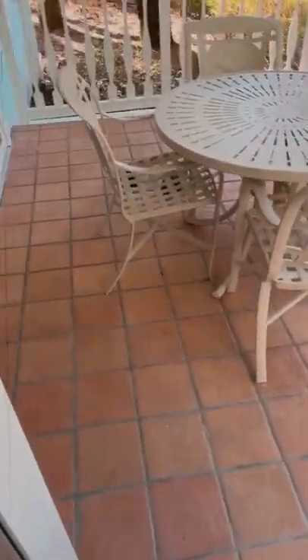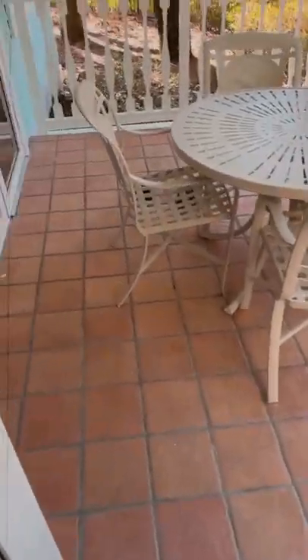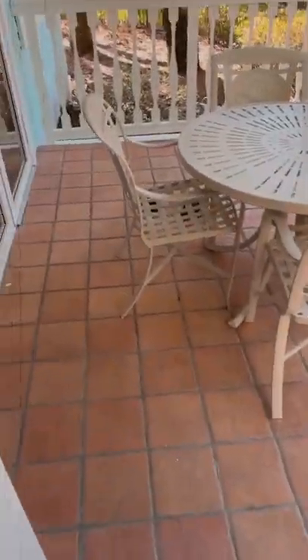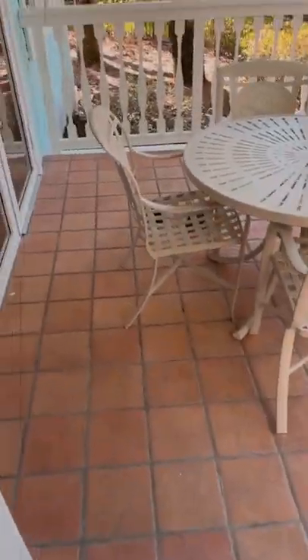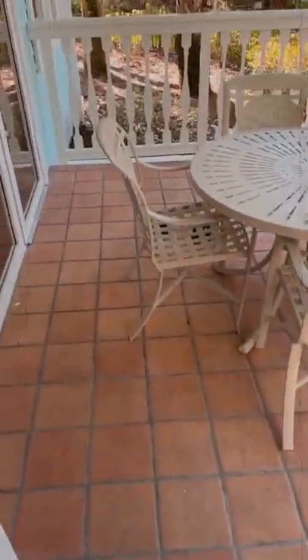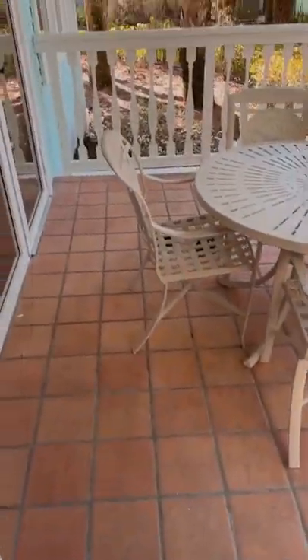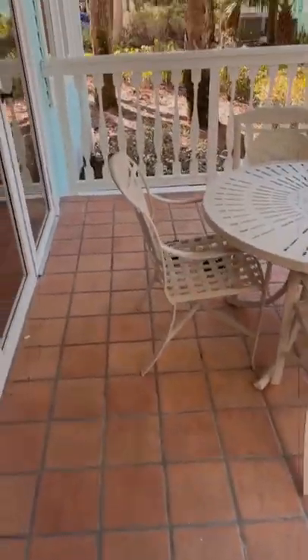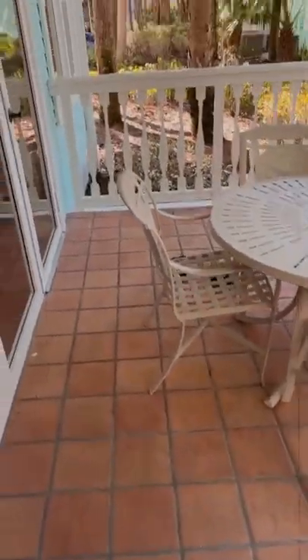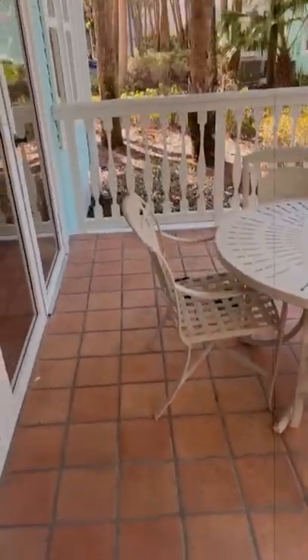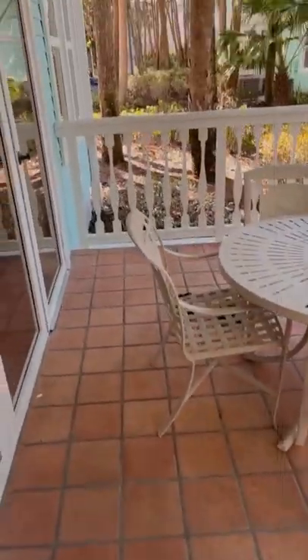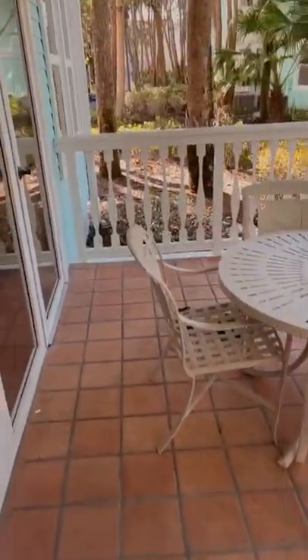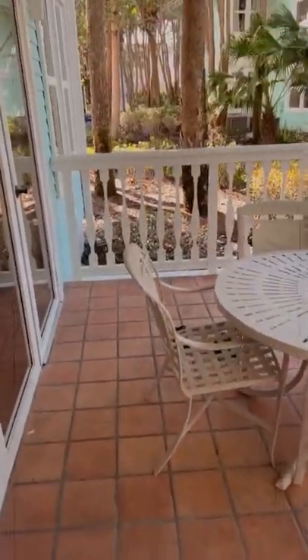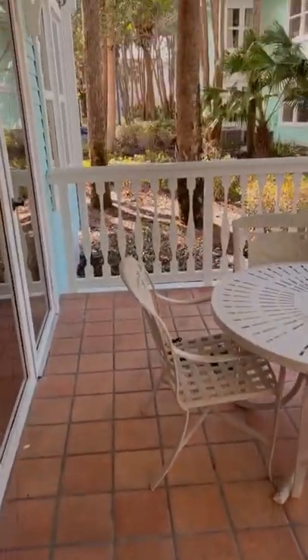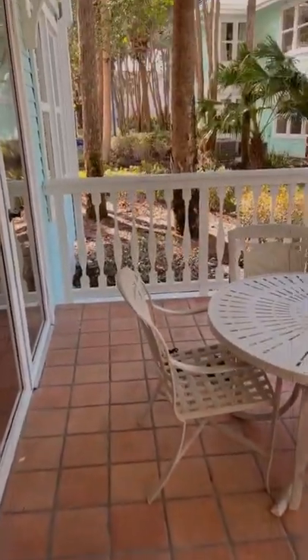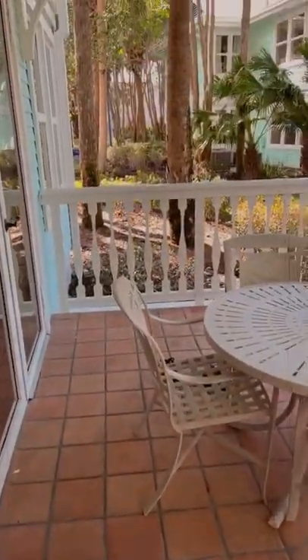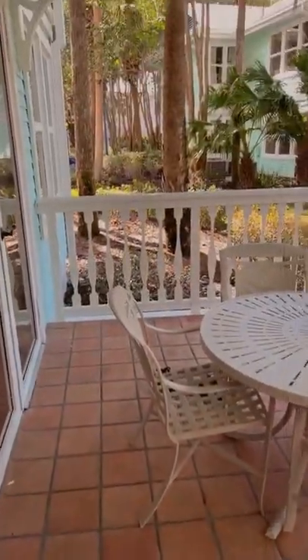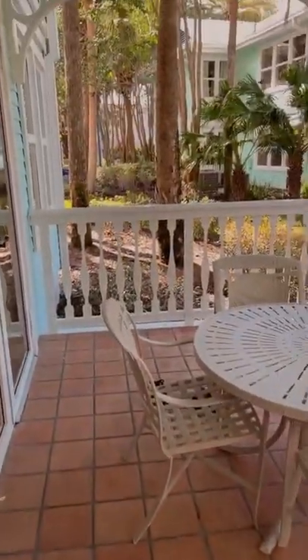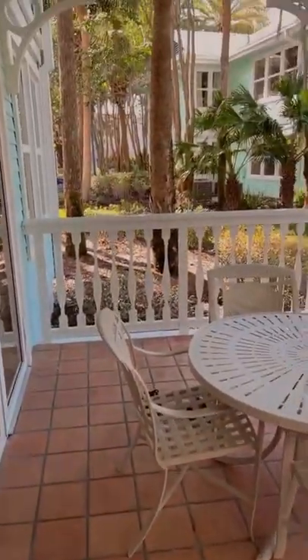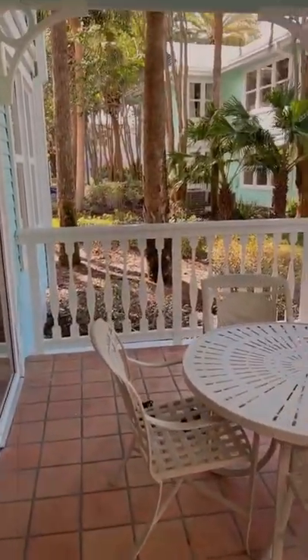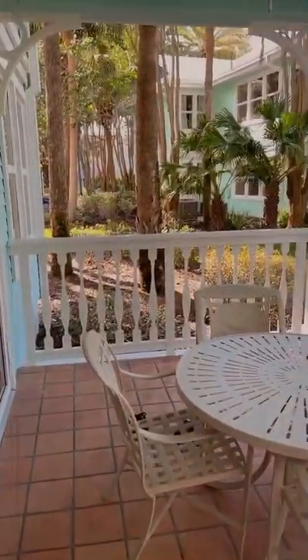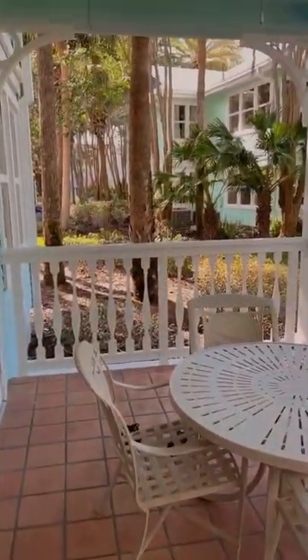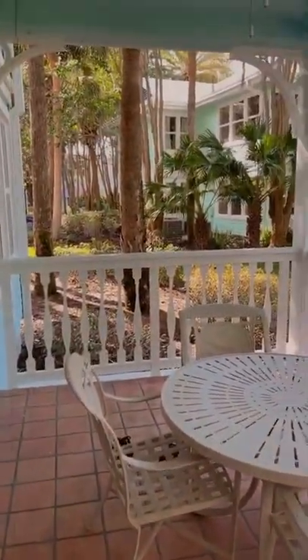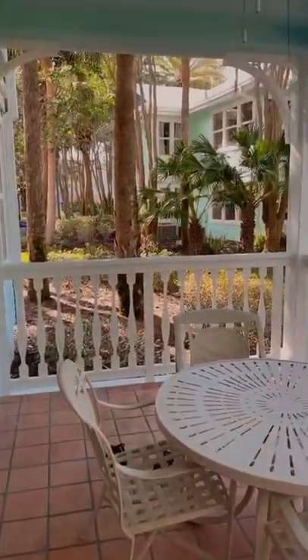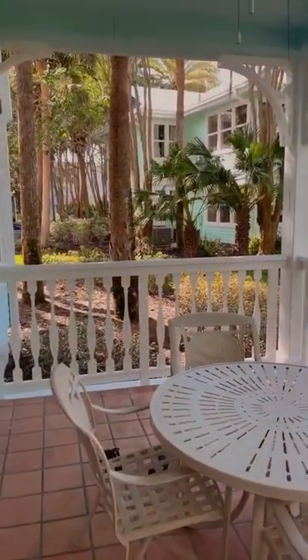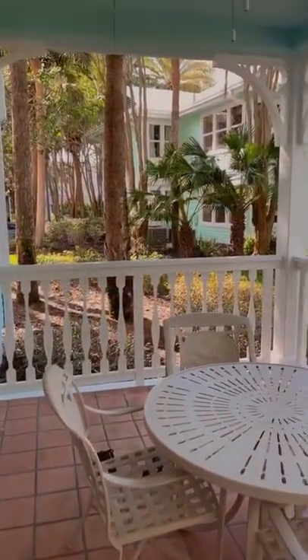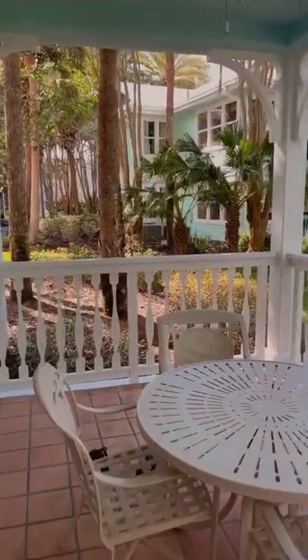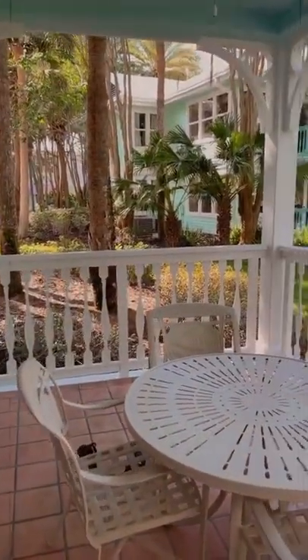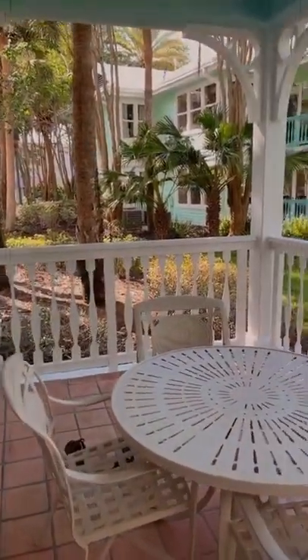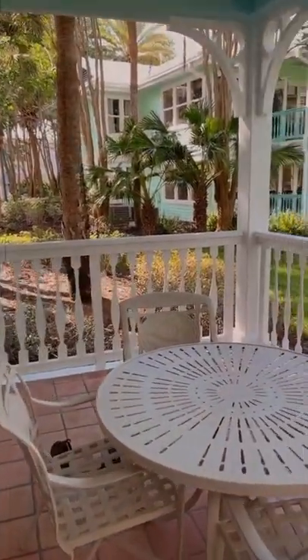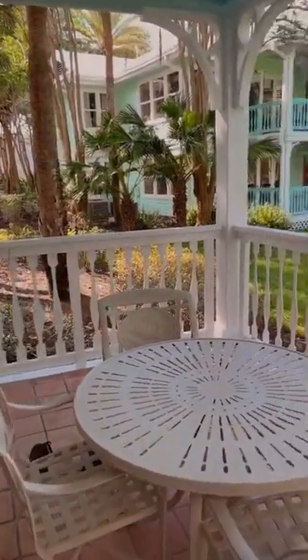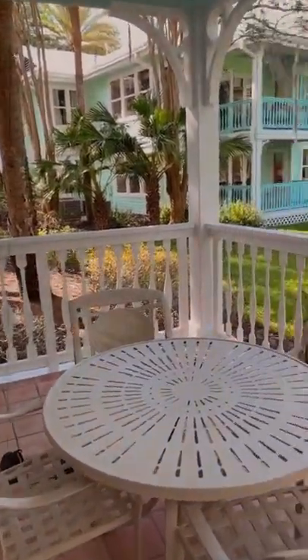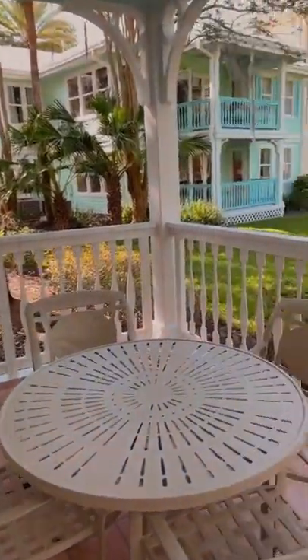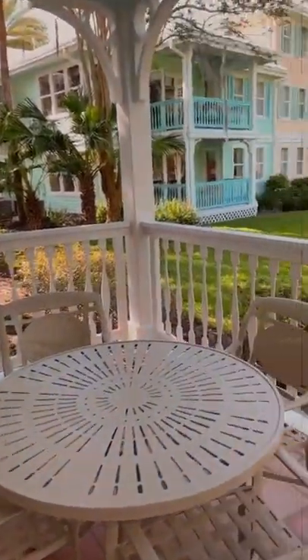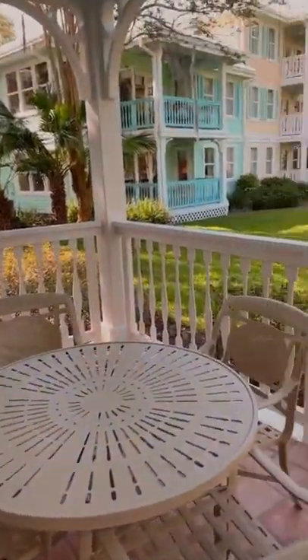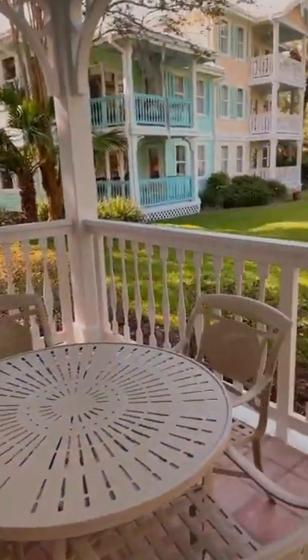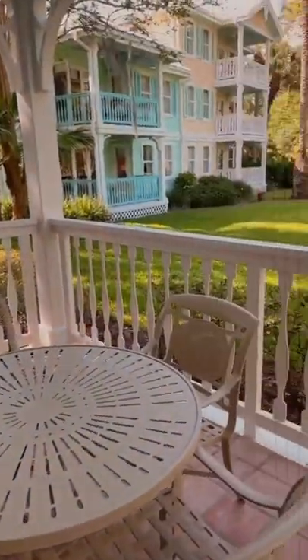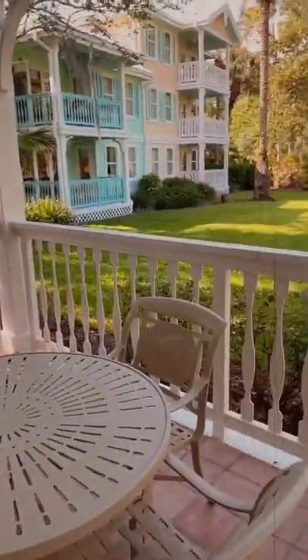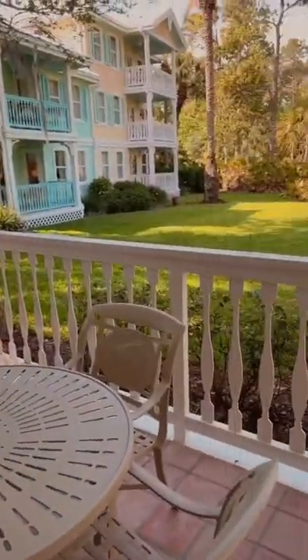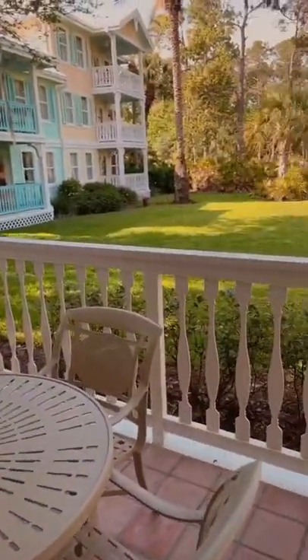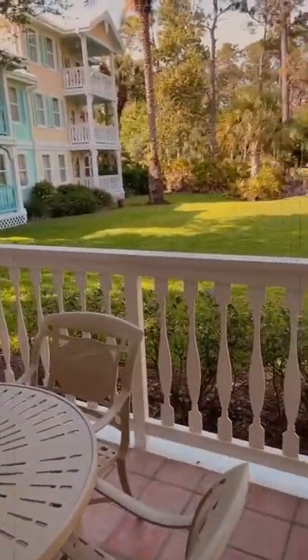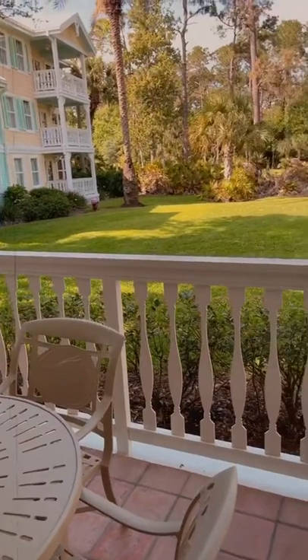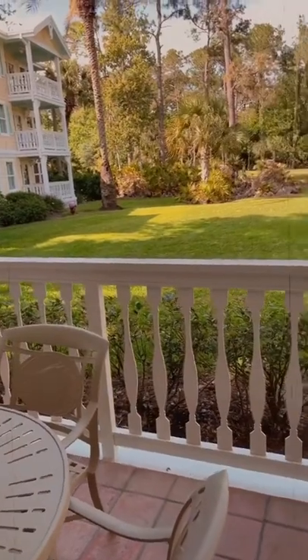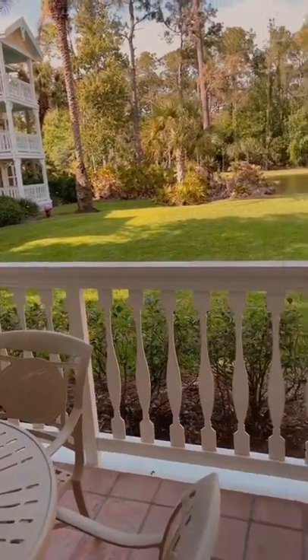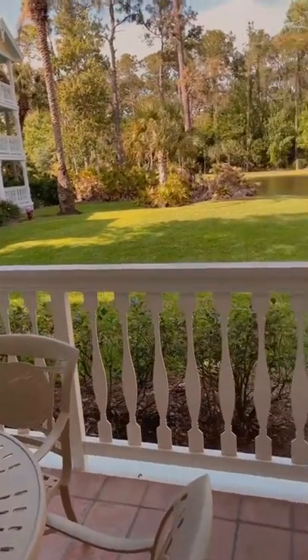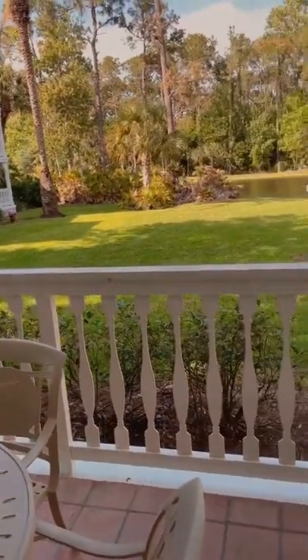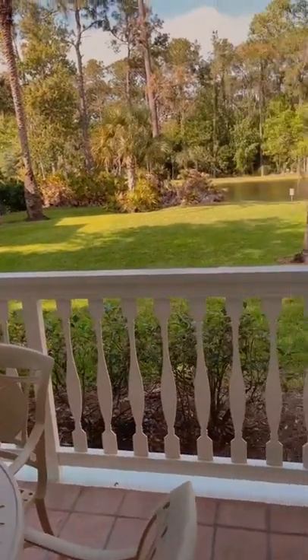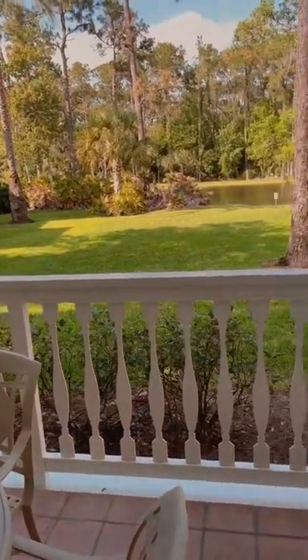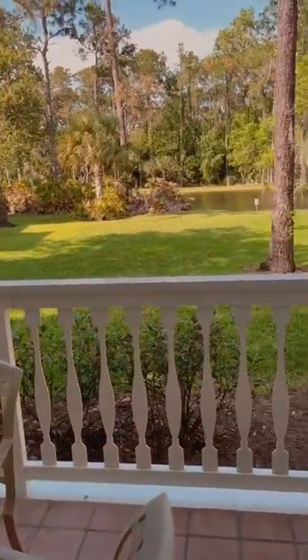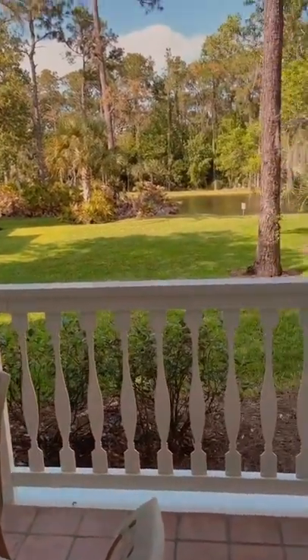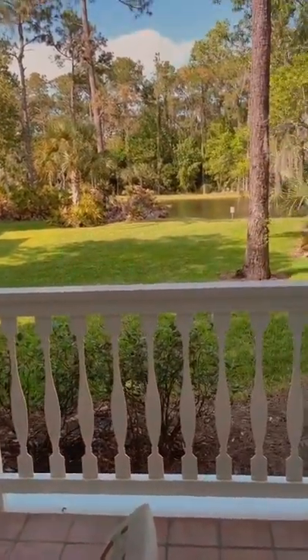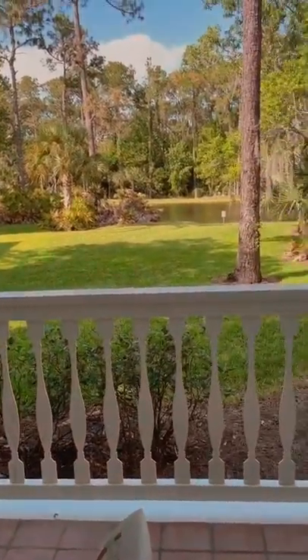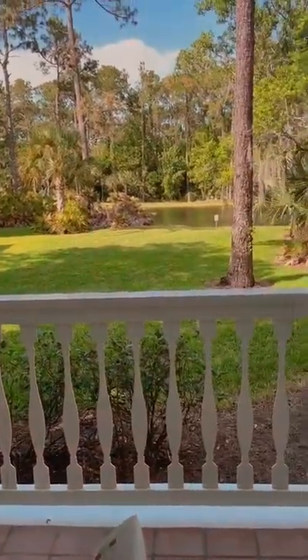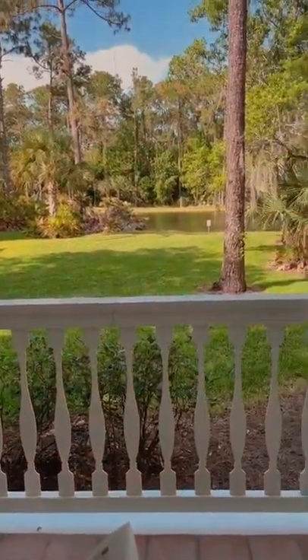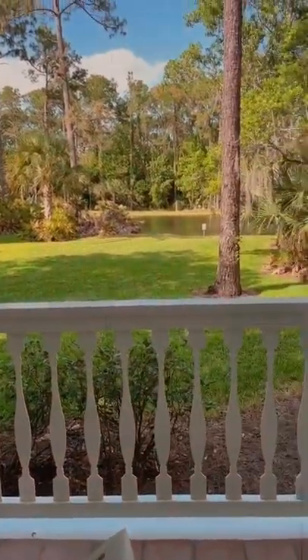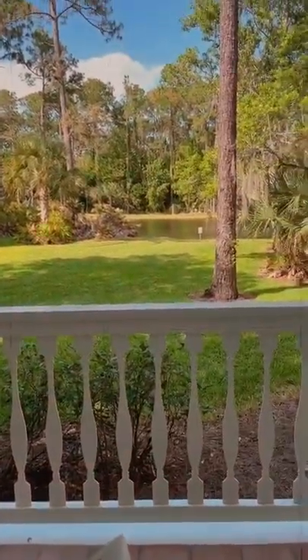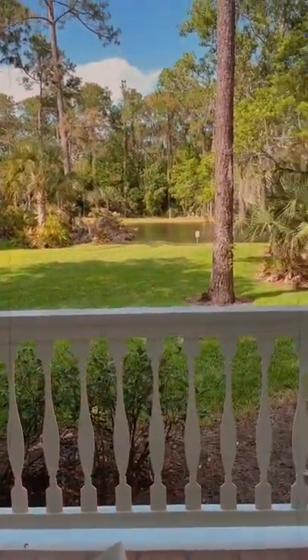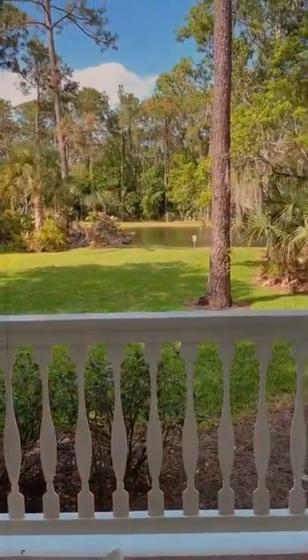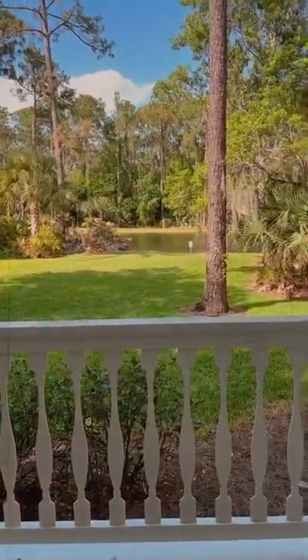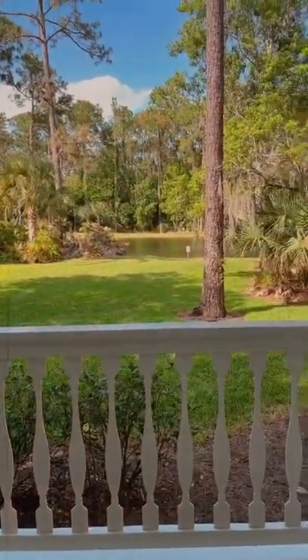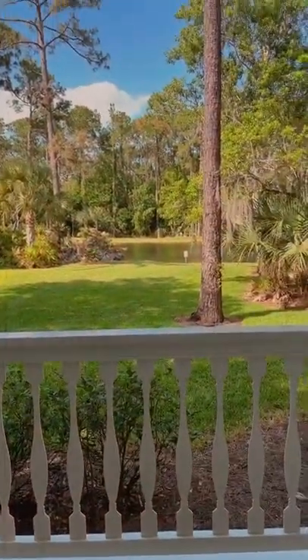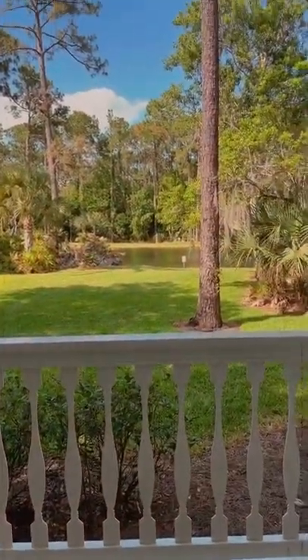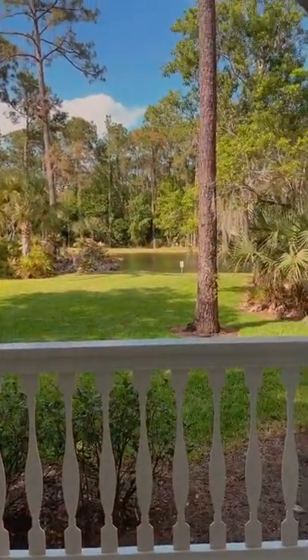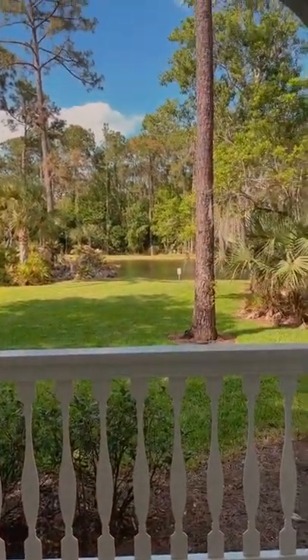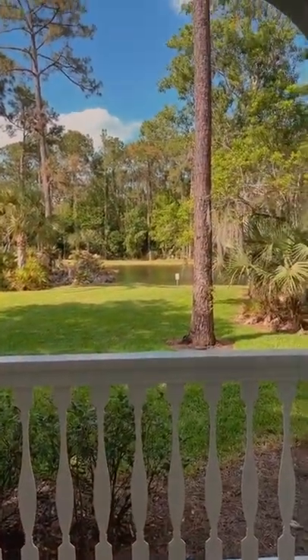I almost forgot the balcony — check out this view. It is to die for. How magical.